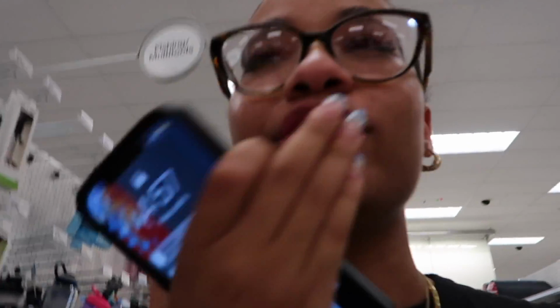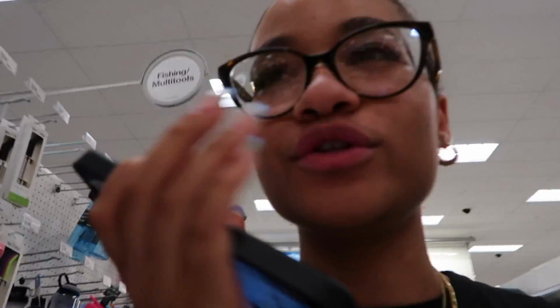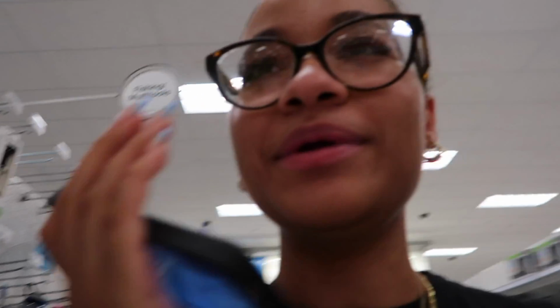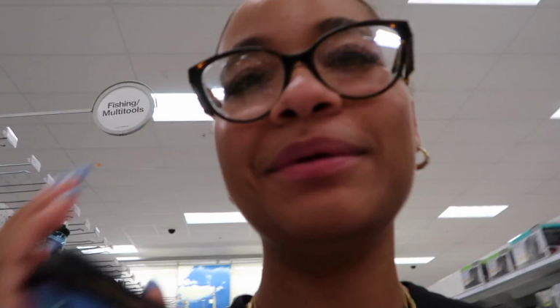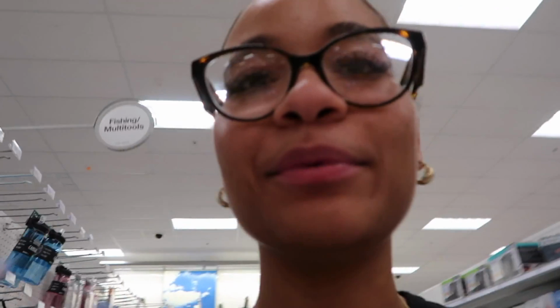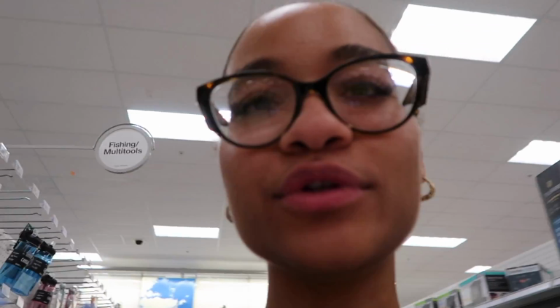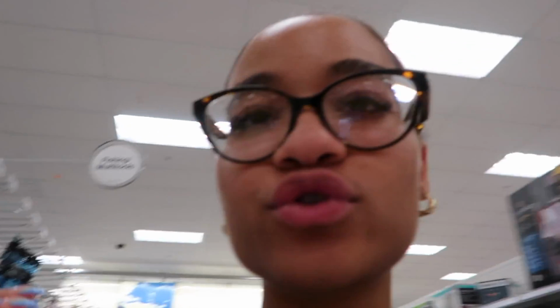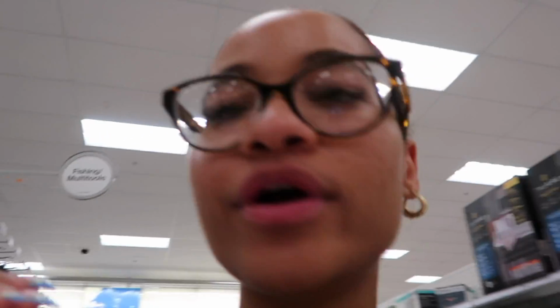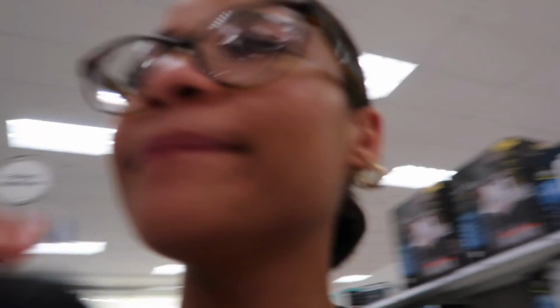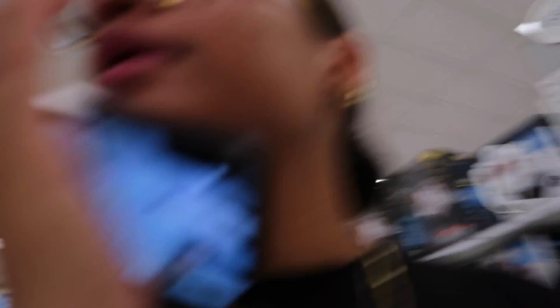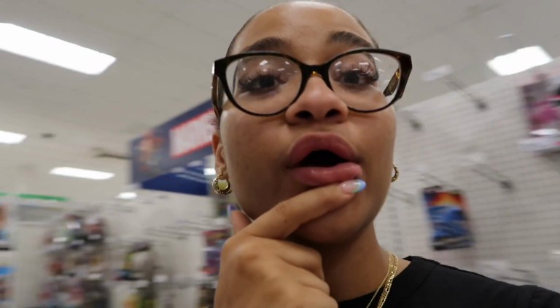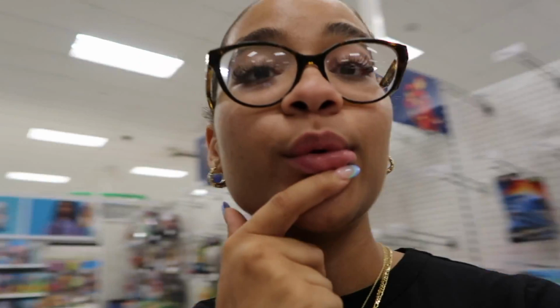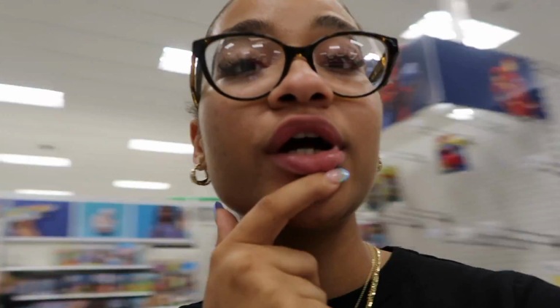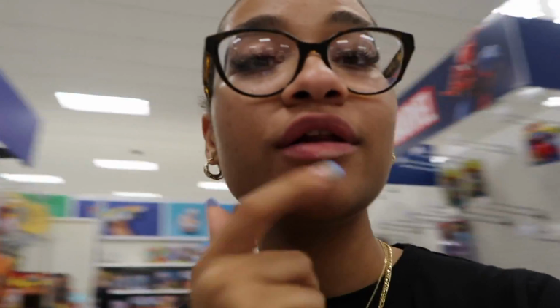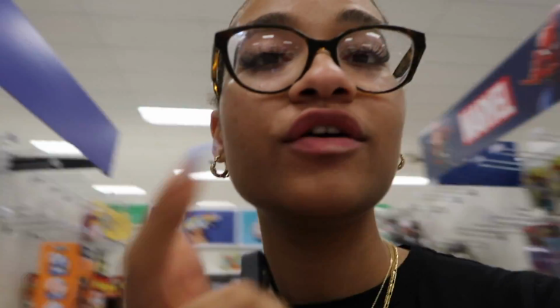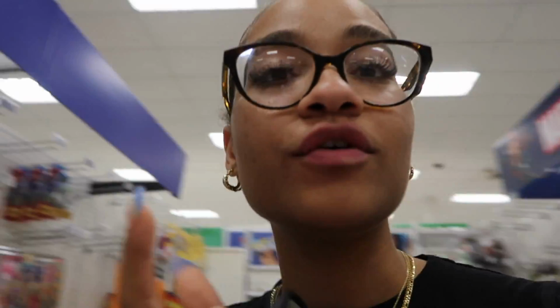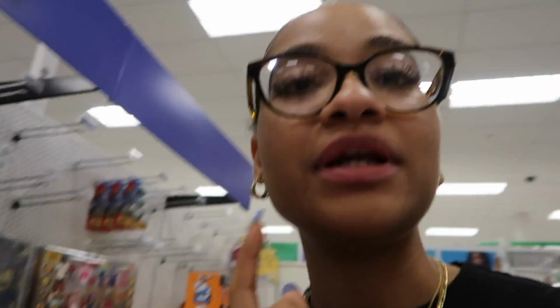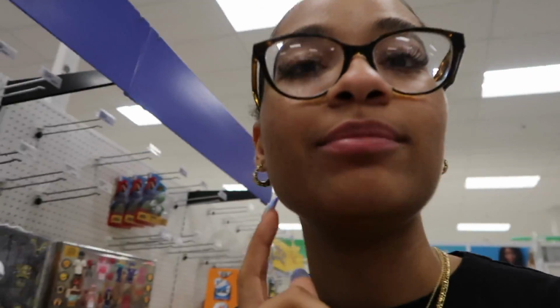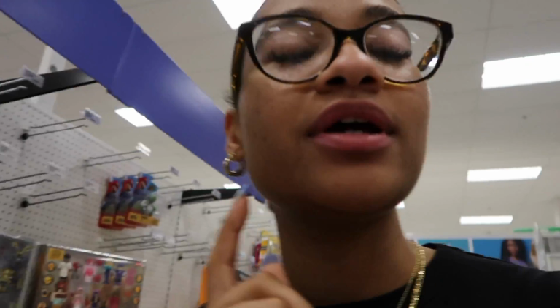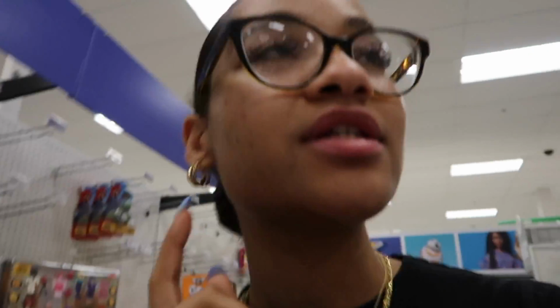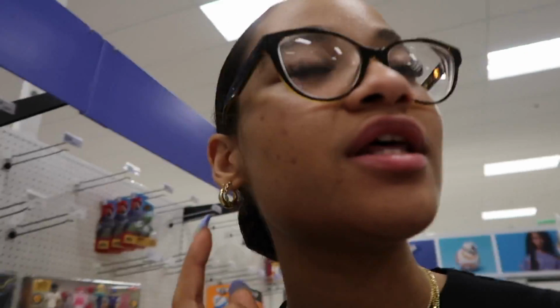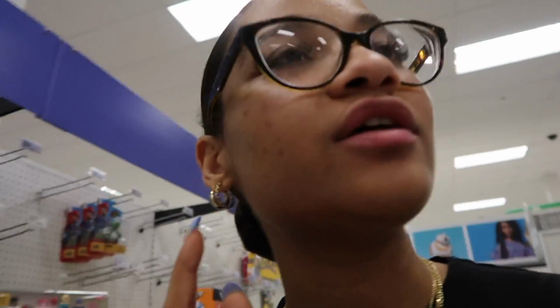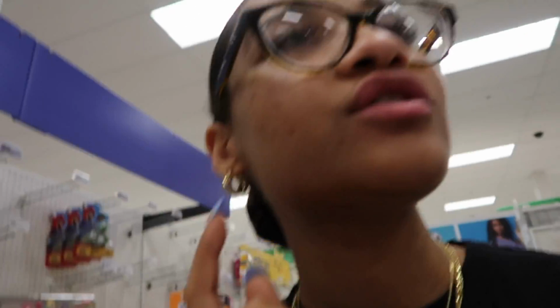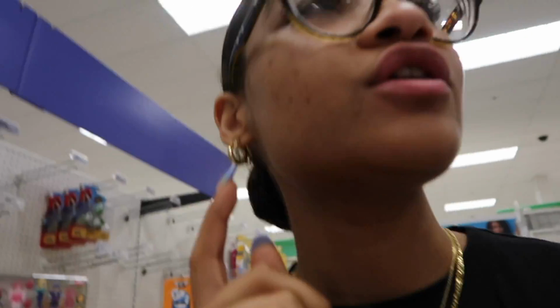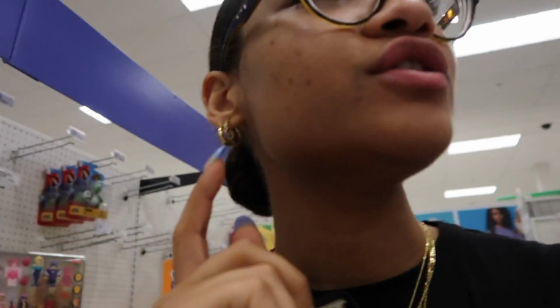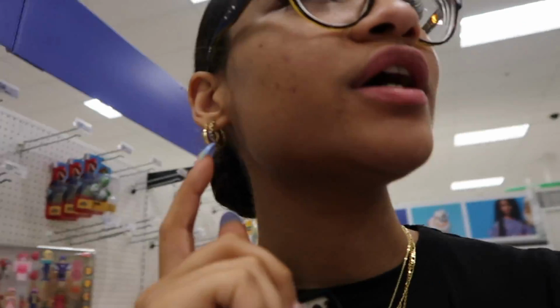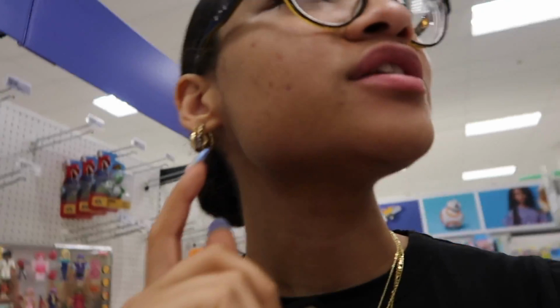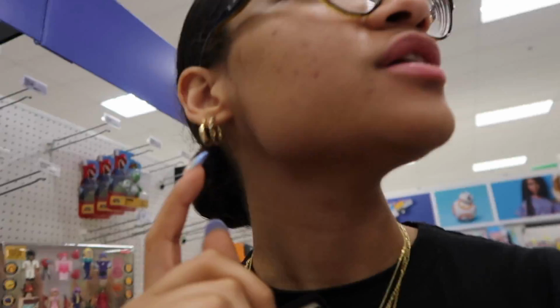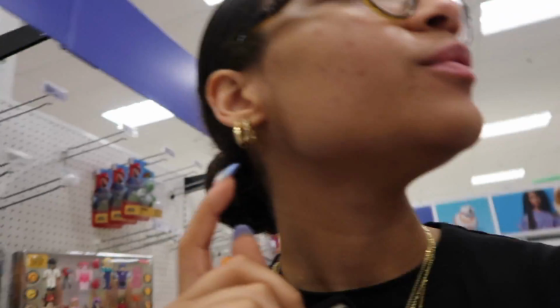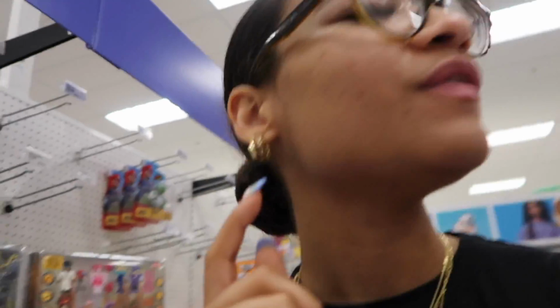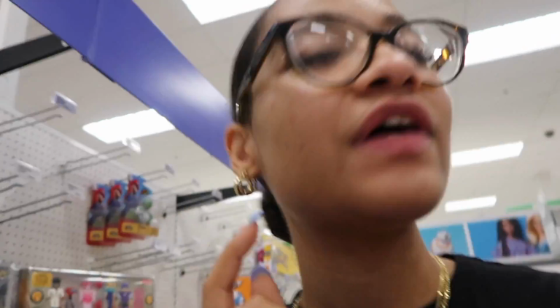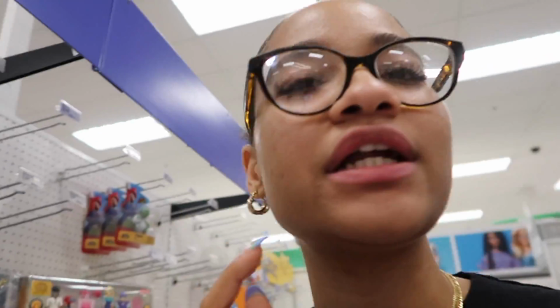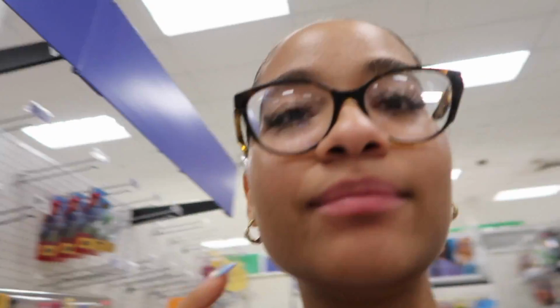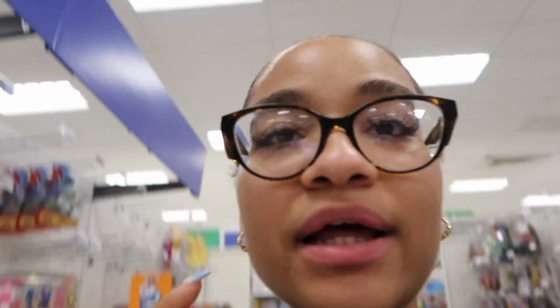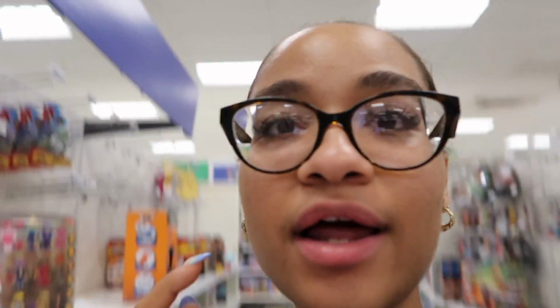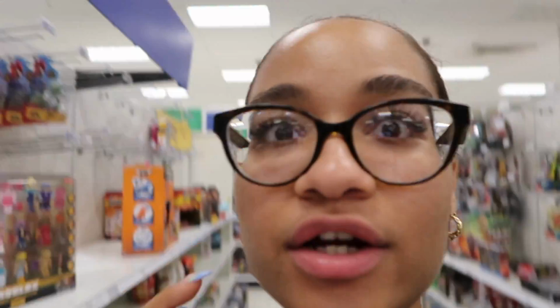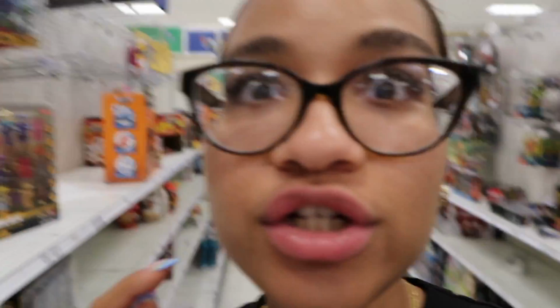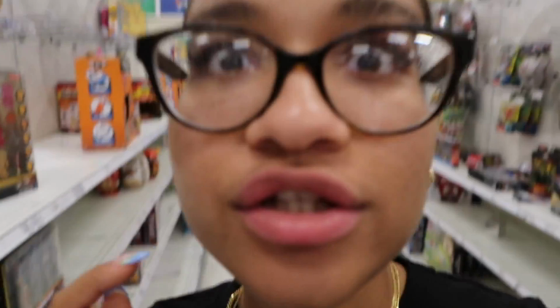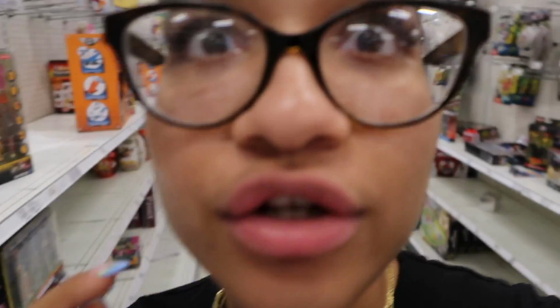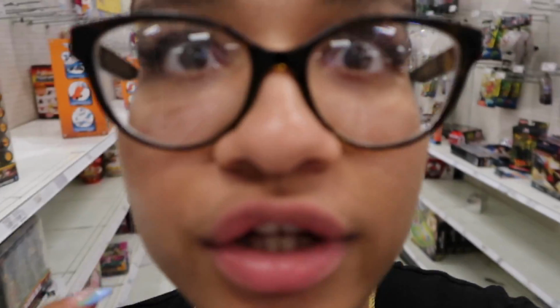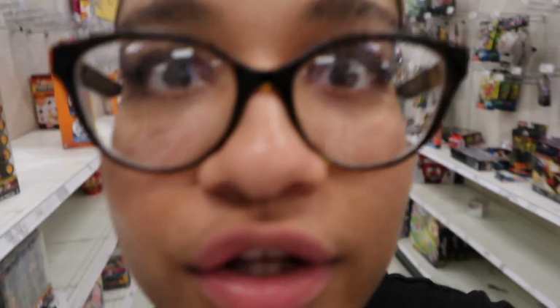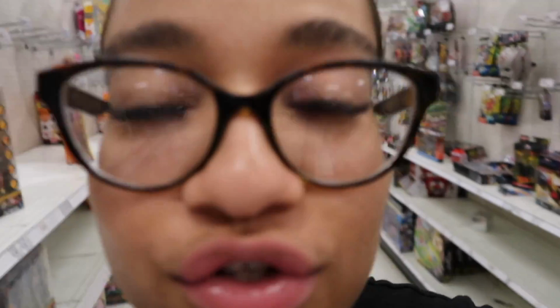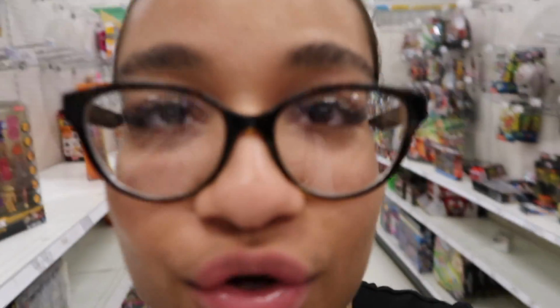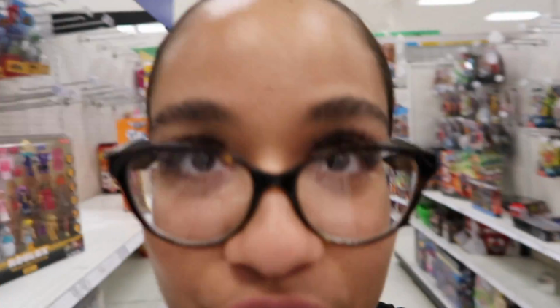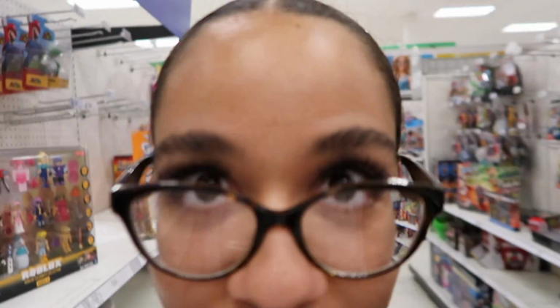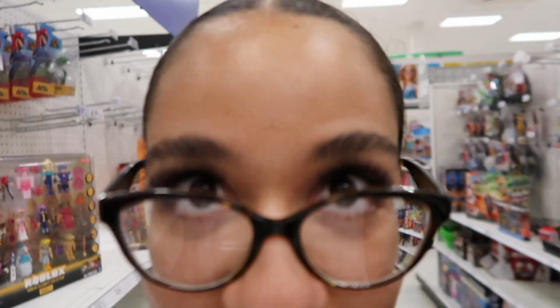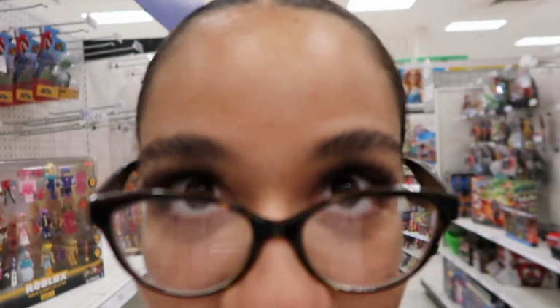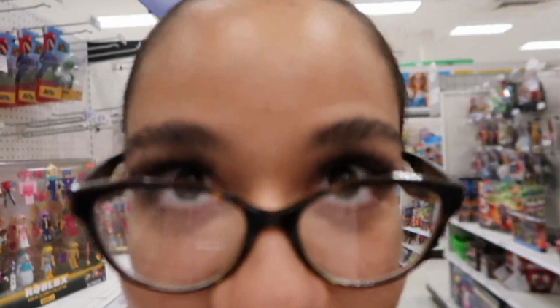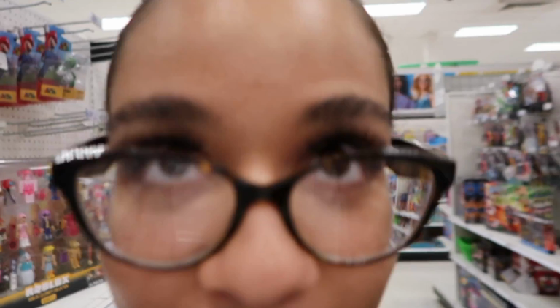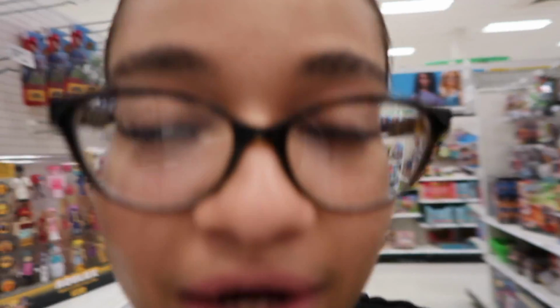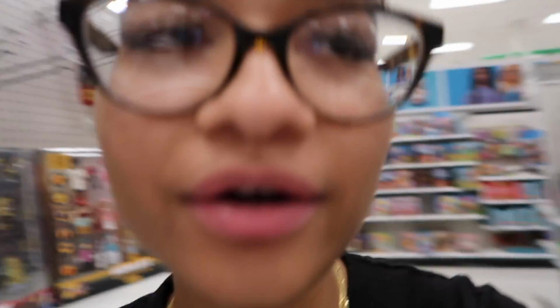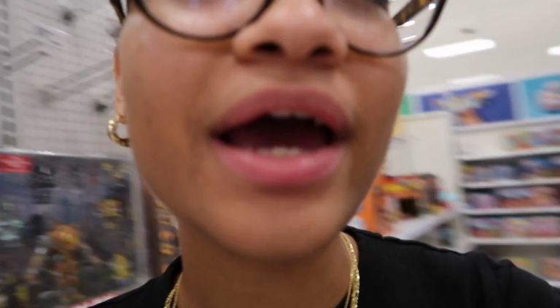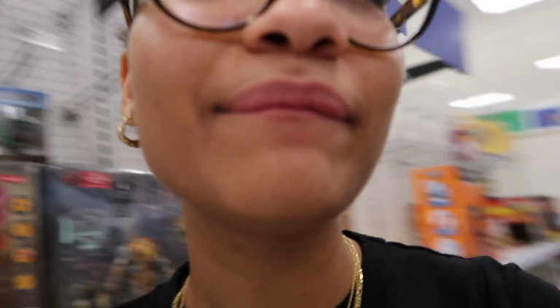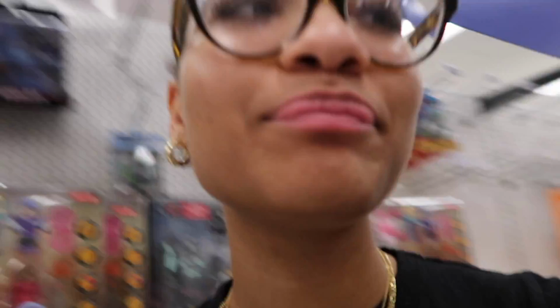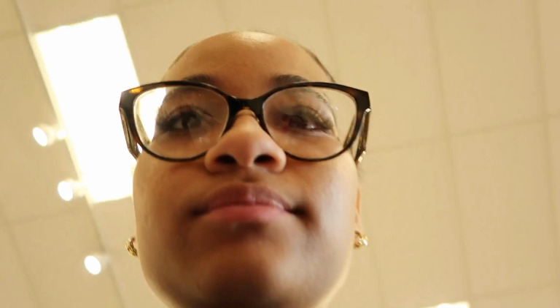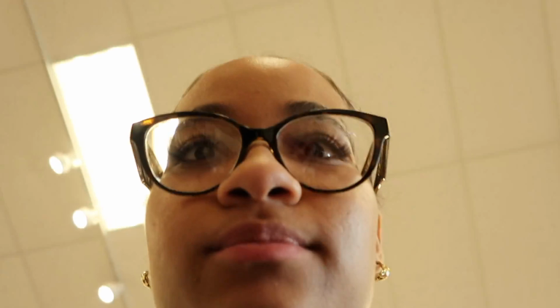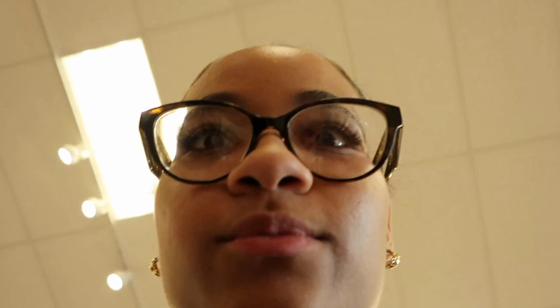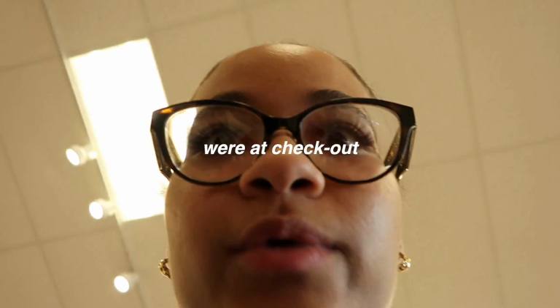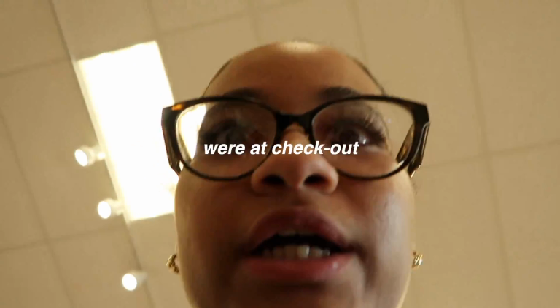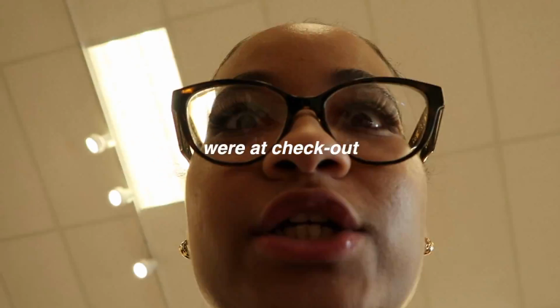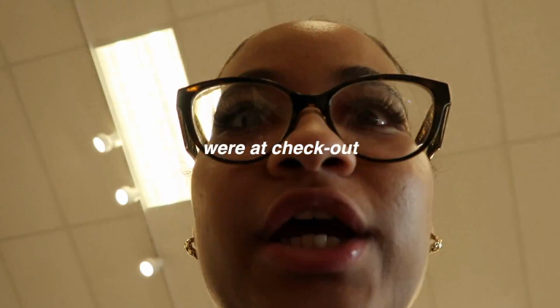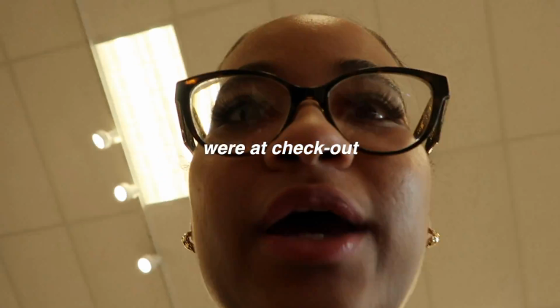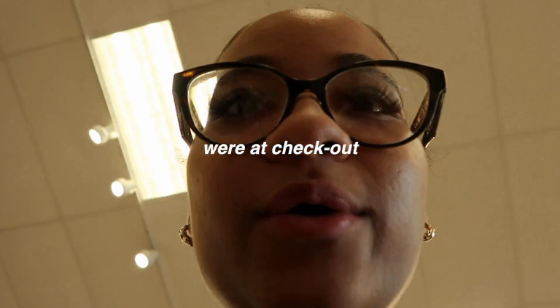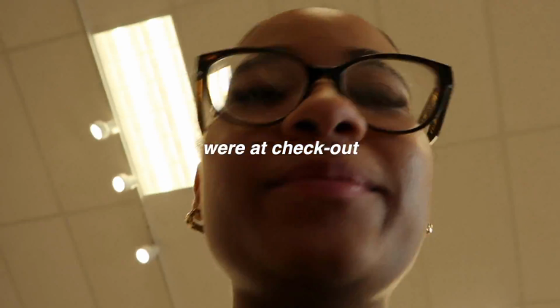We're going to look for mini brands, and then I'll talk to you guys when we find them. My lashes literally look so cute right now, oh my god. Okay, we're heading to checkout.